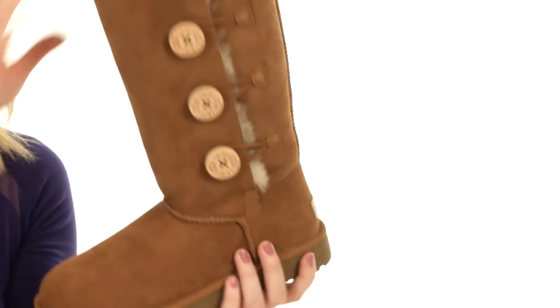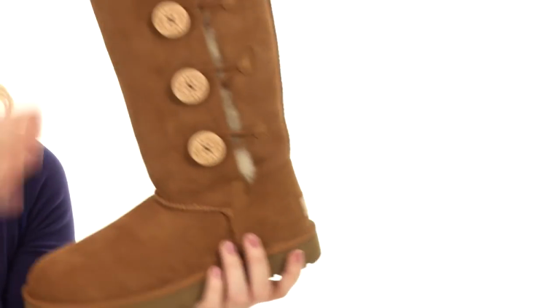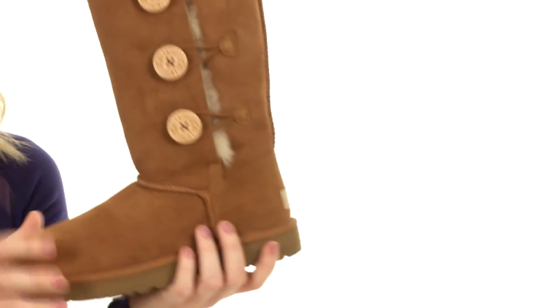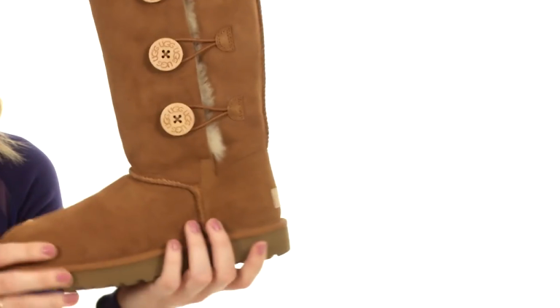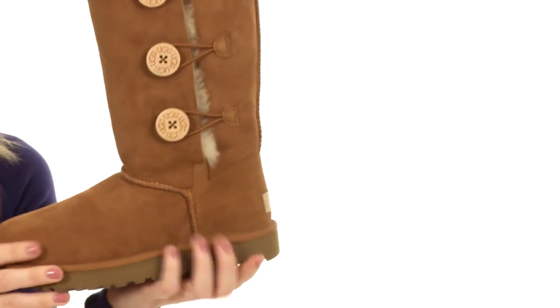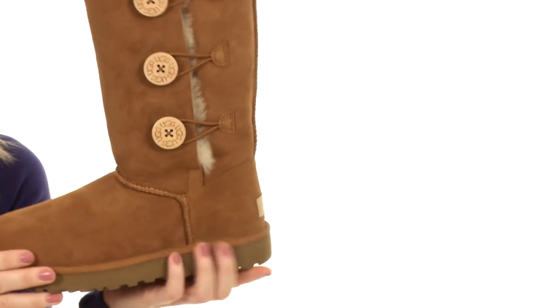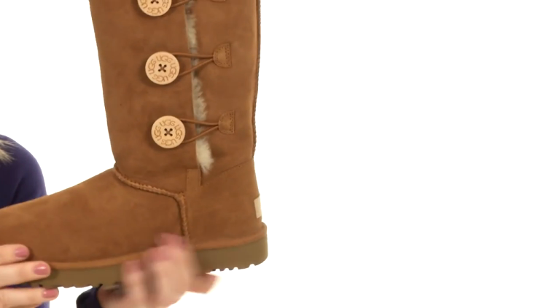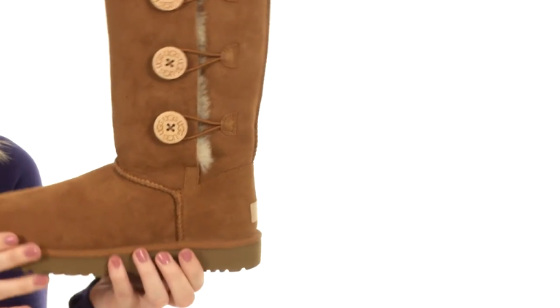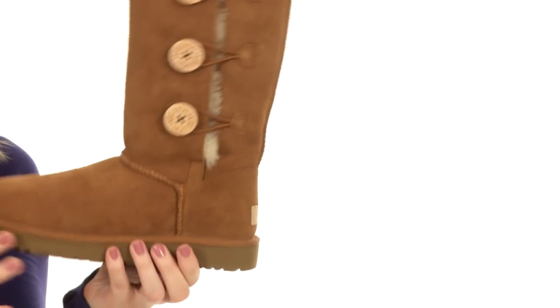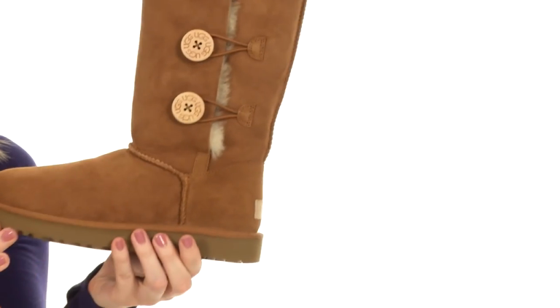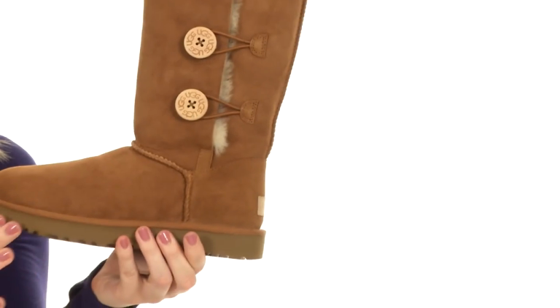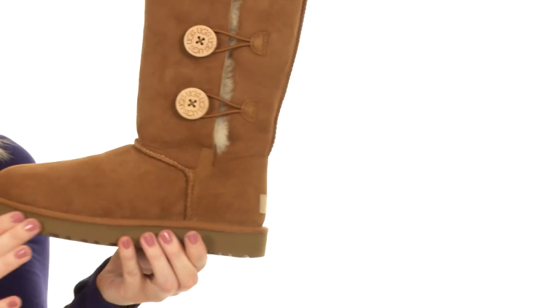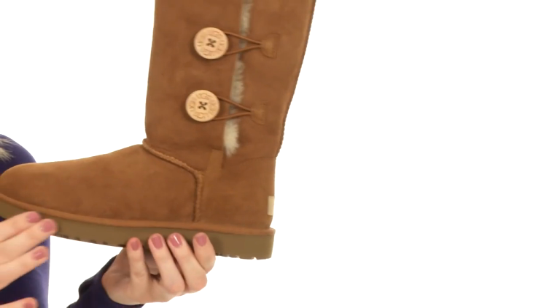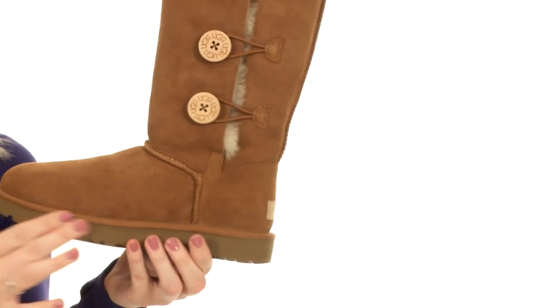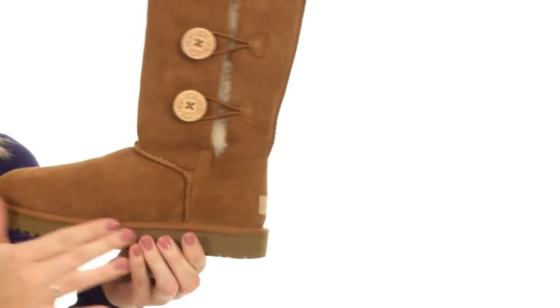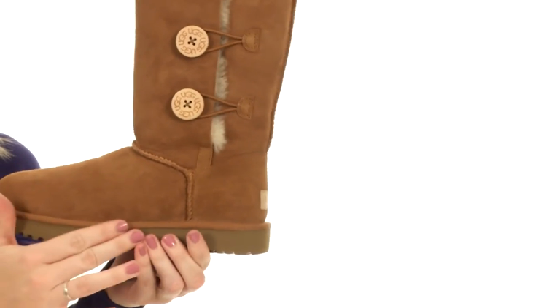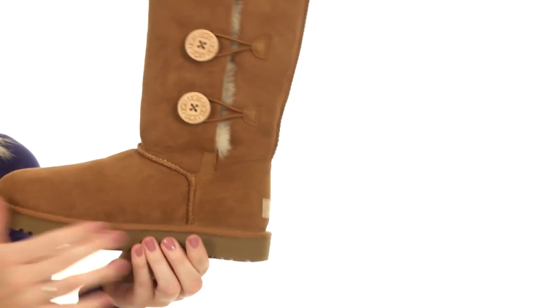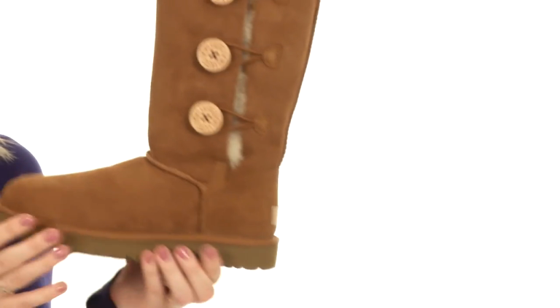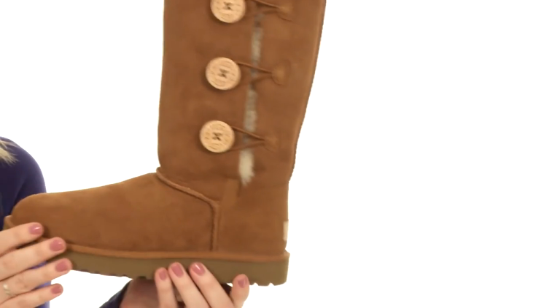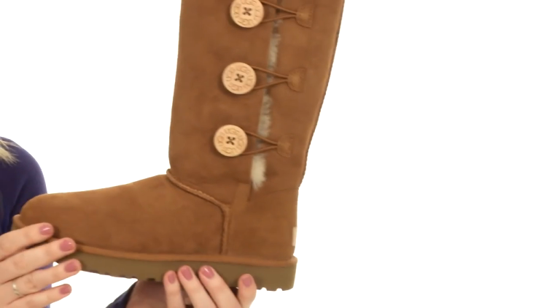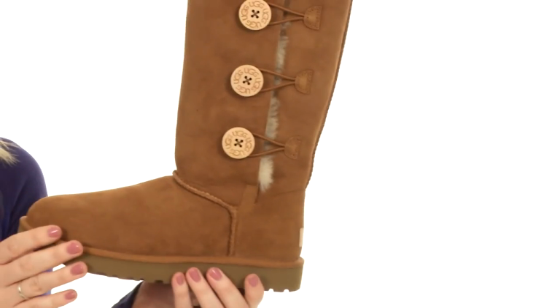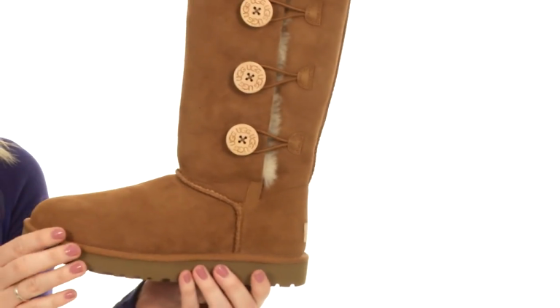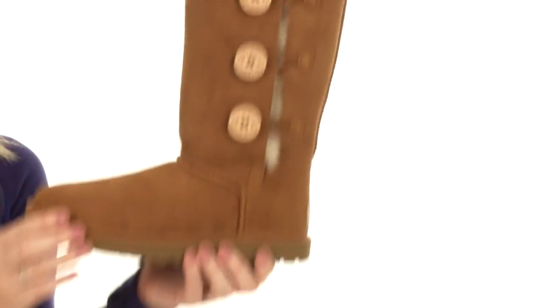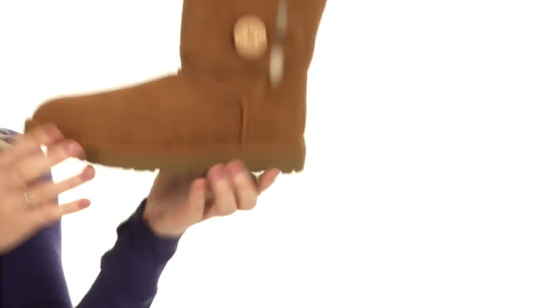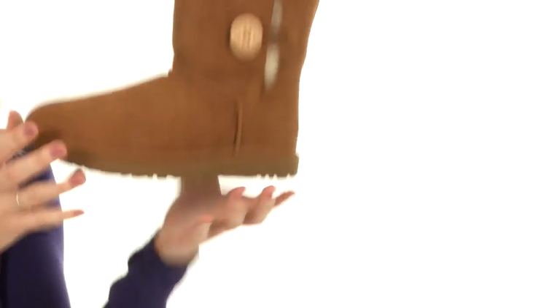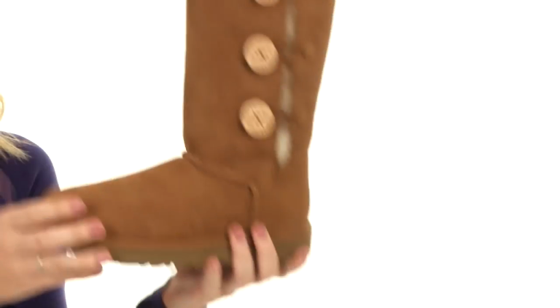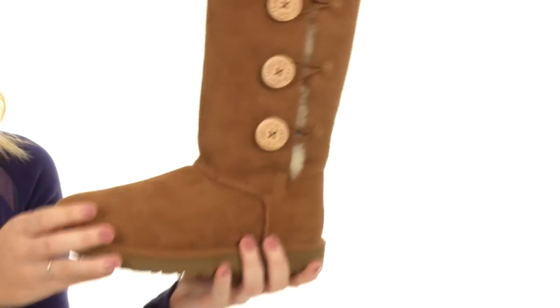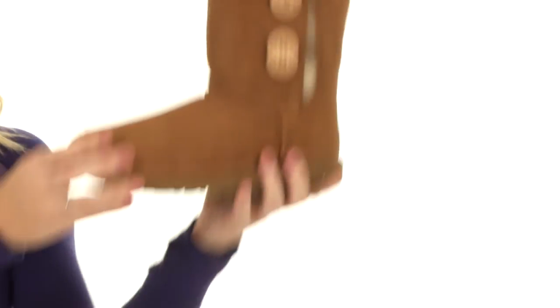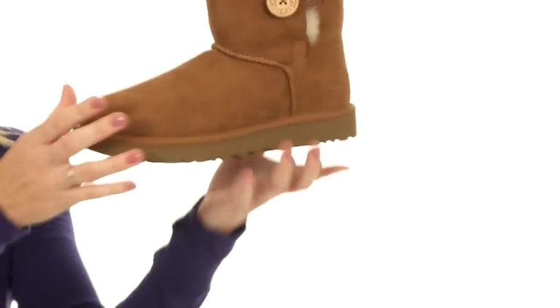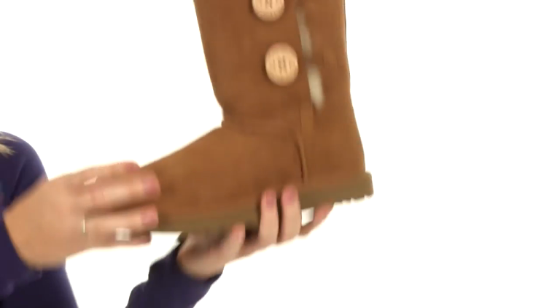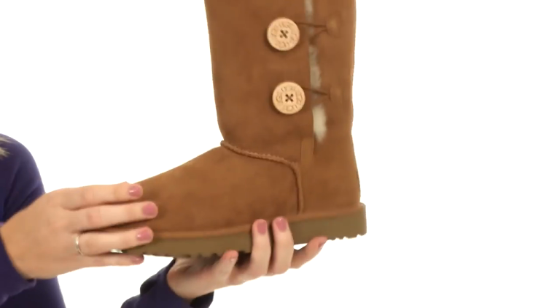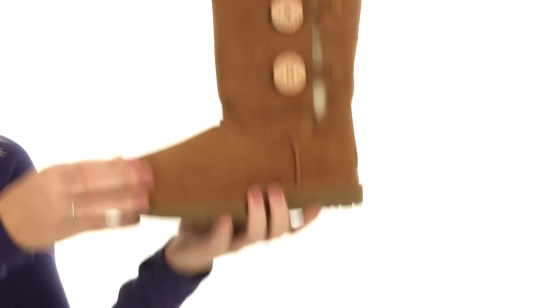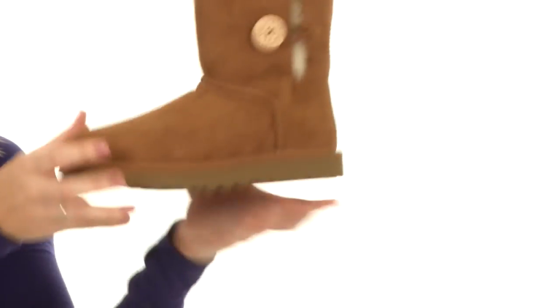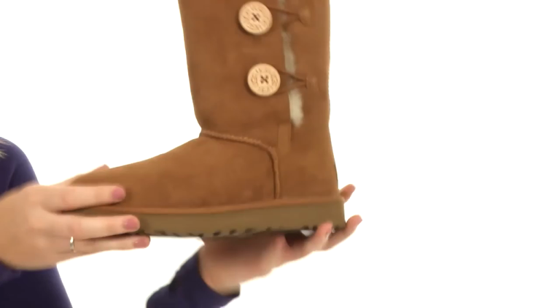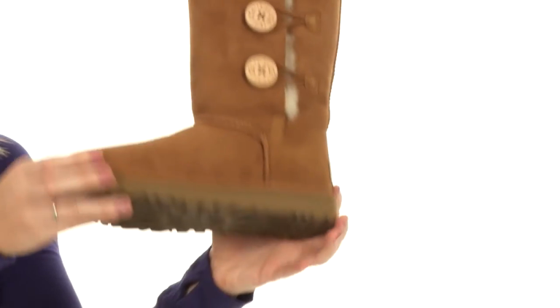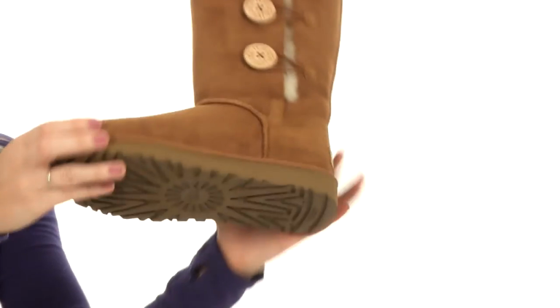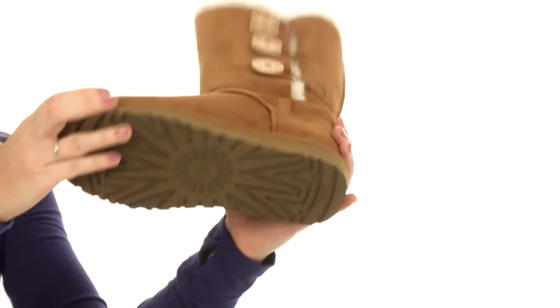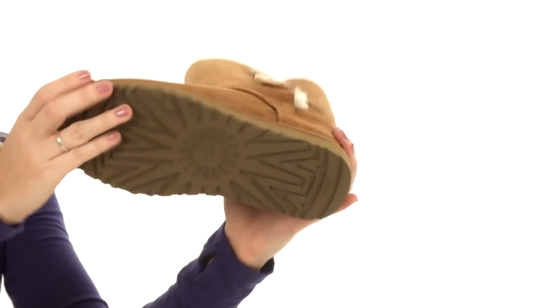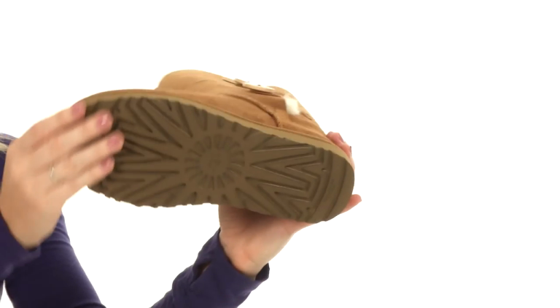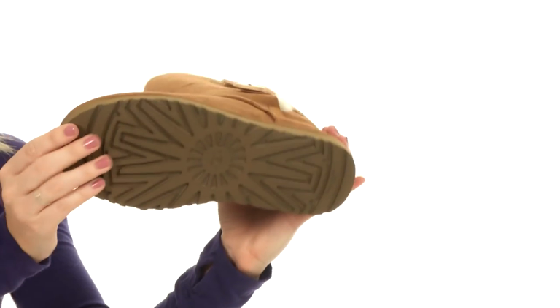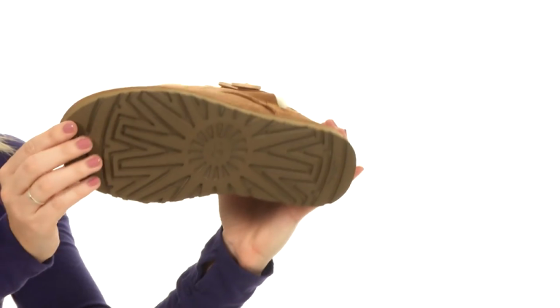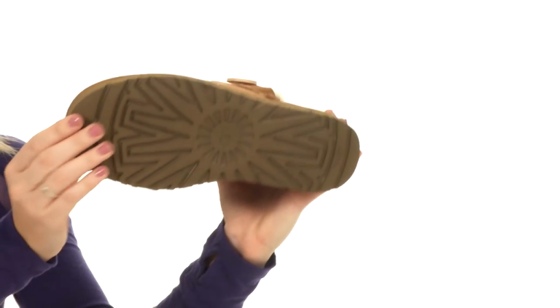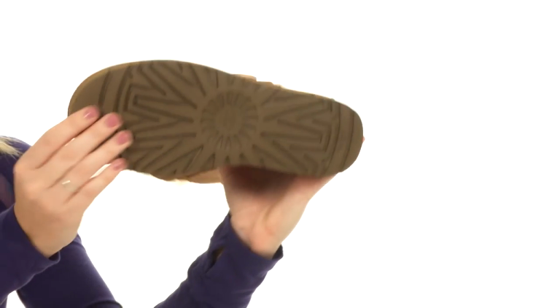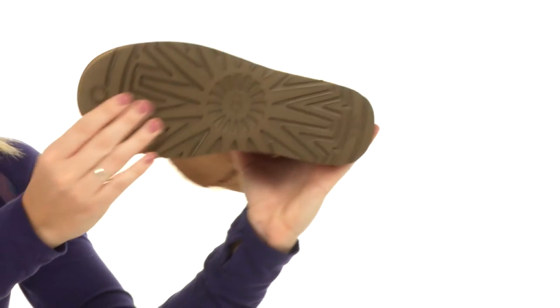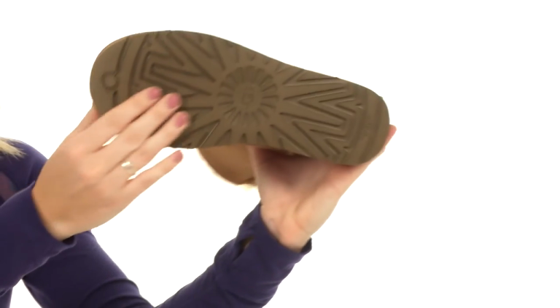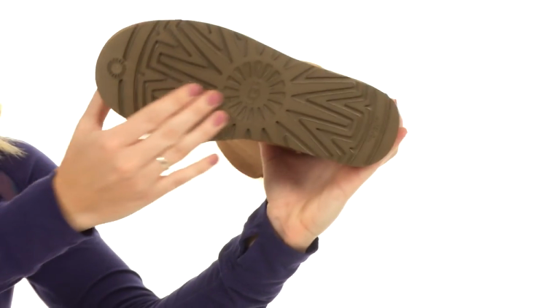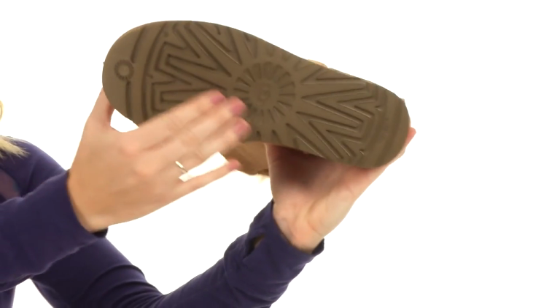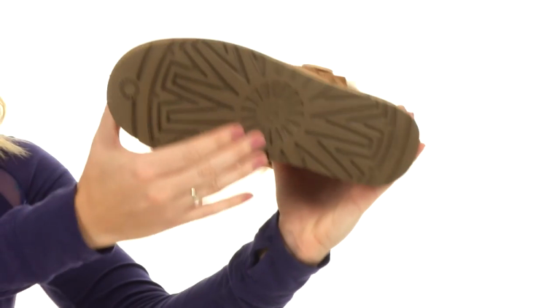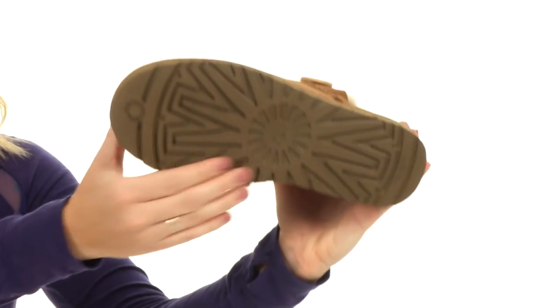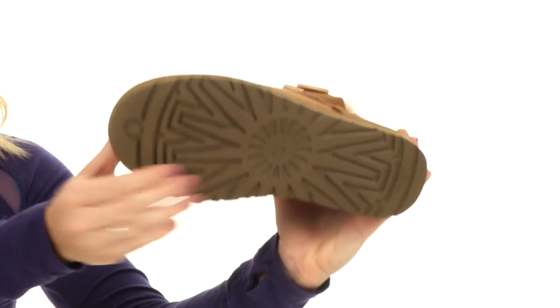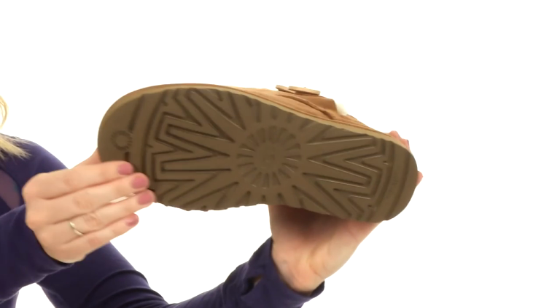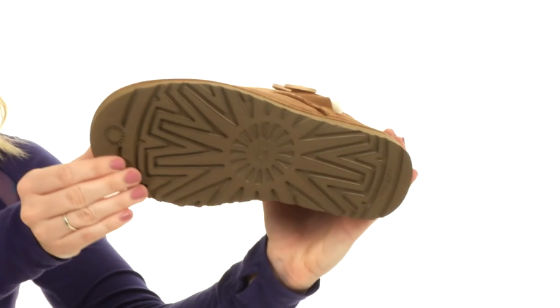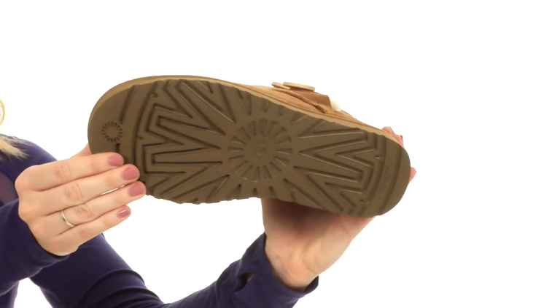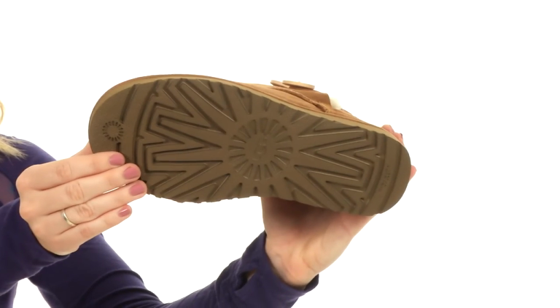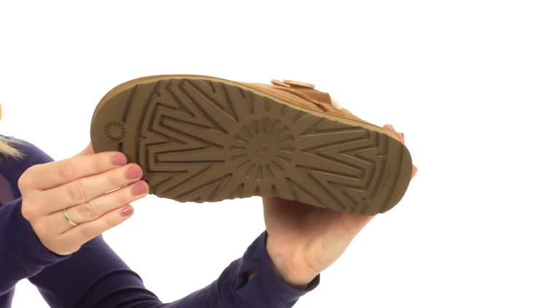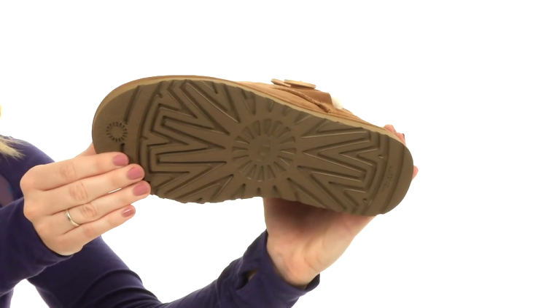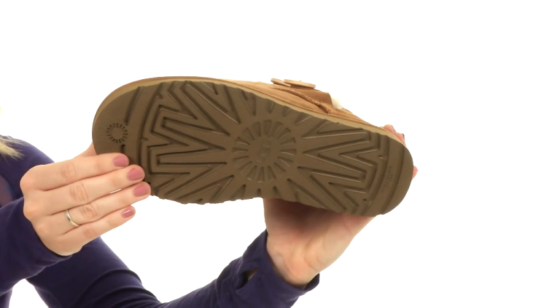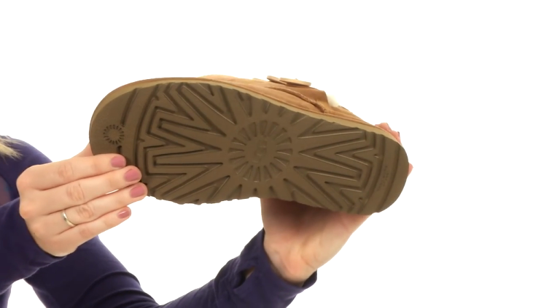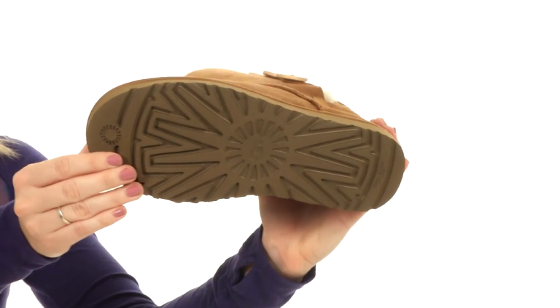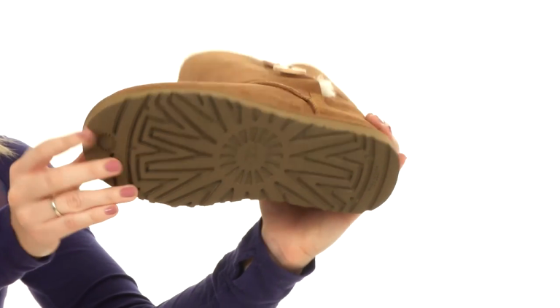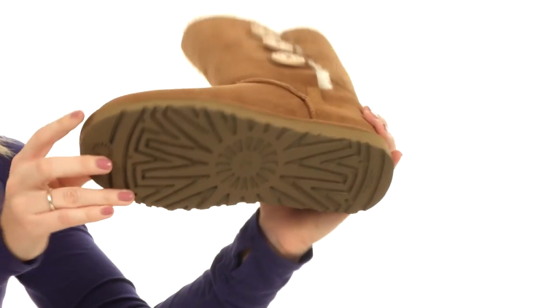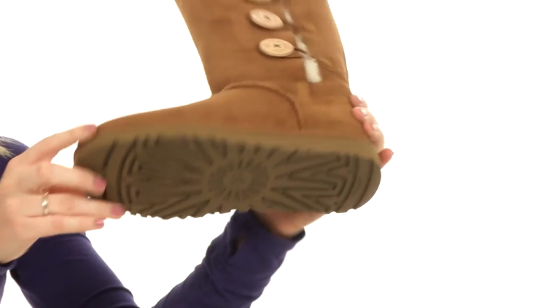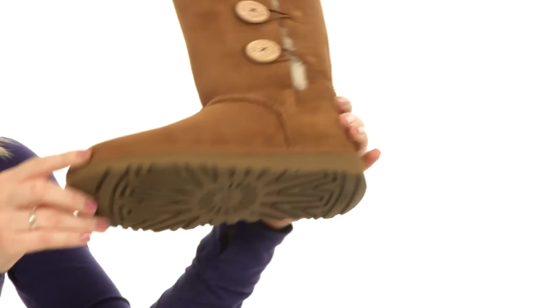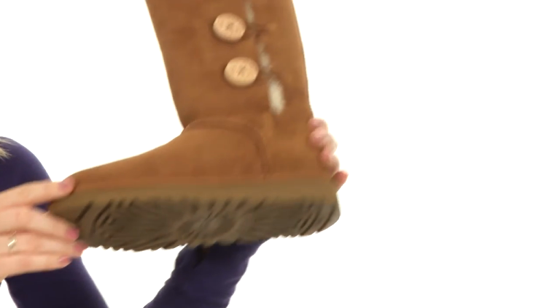And we have an EVA outsole, which is going to keep the boot super lightweight. And the bottom is treaded to help you on any surface you might encounter.